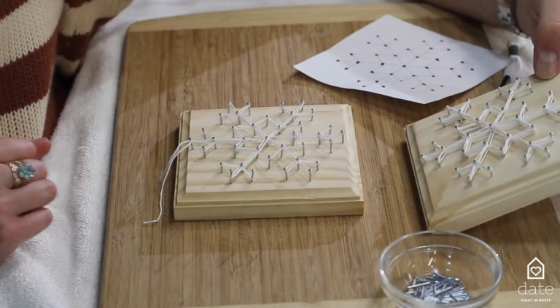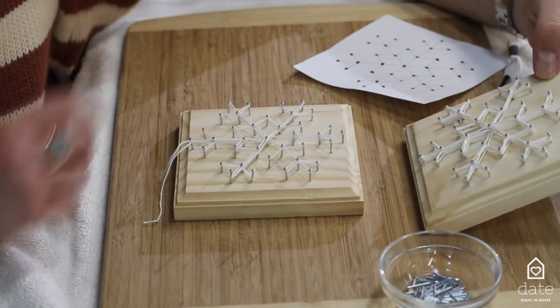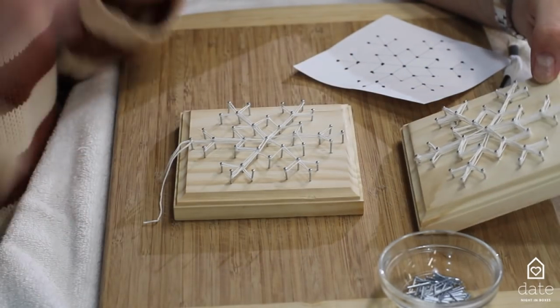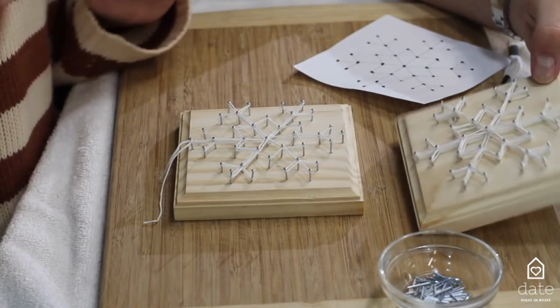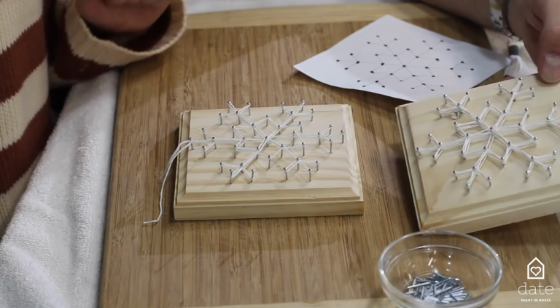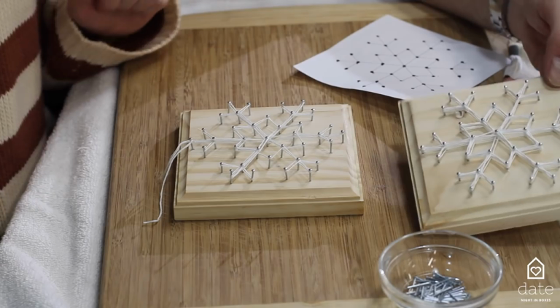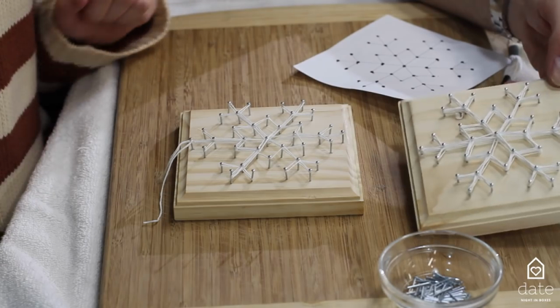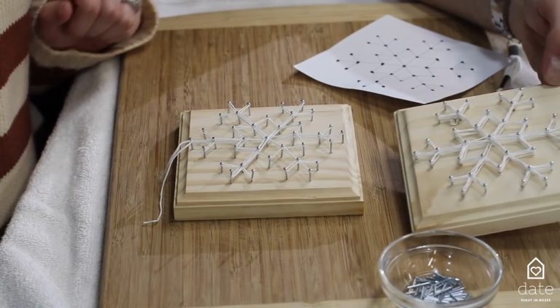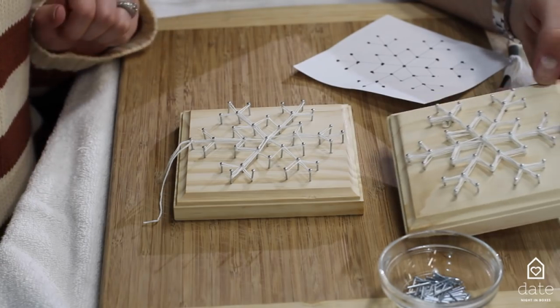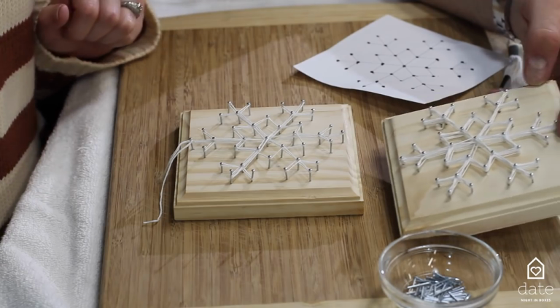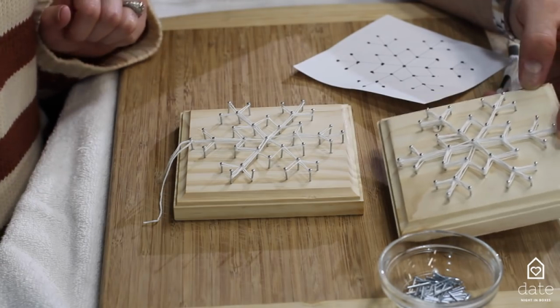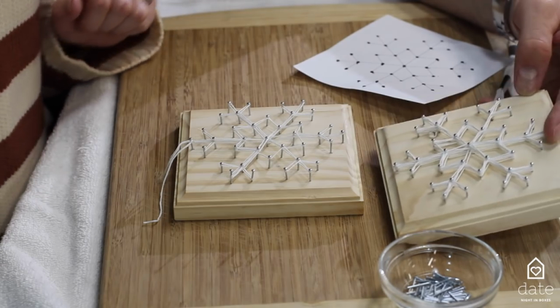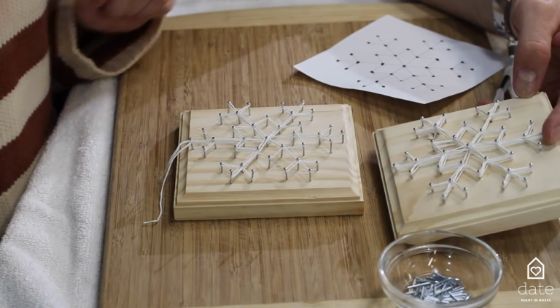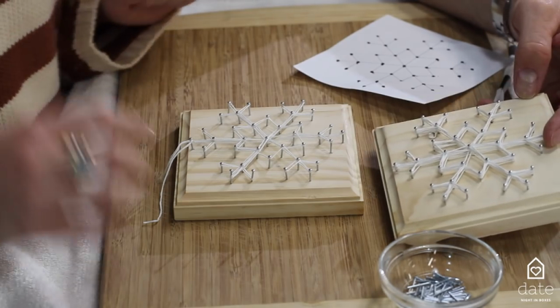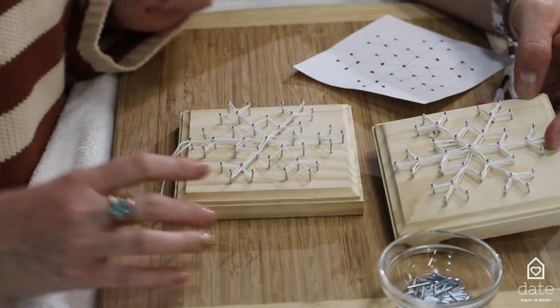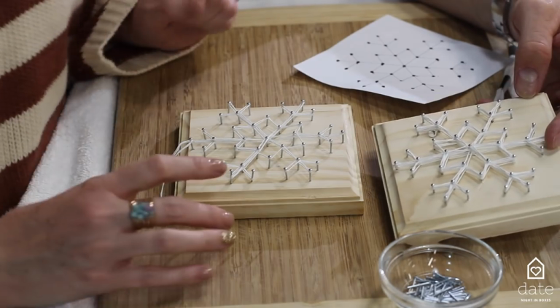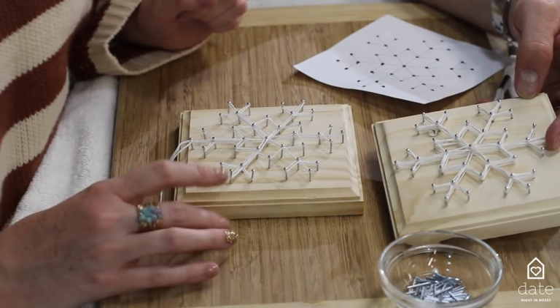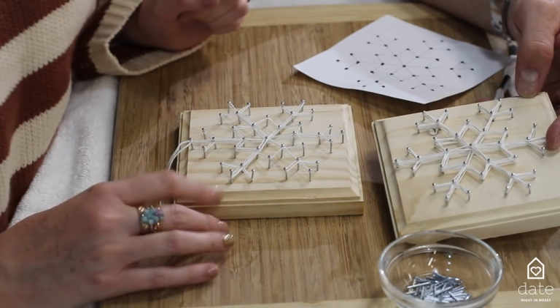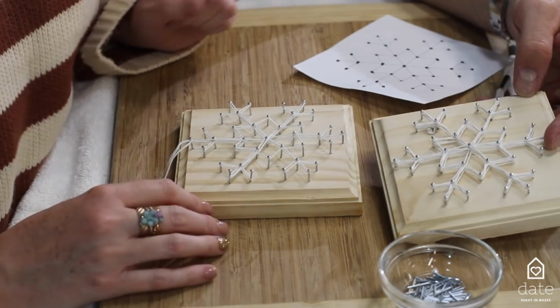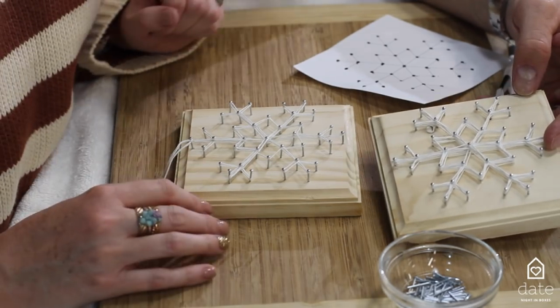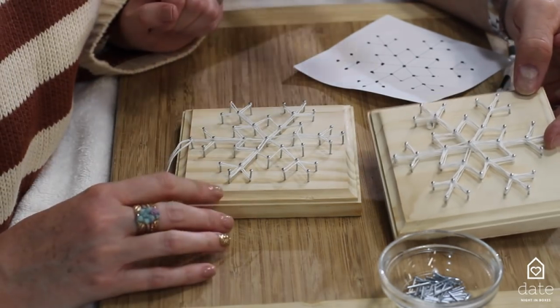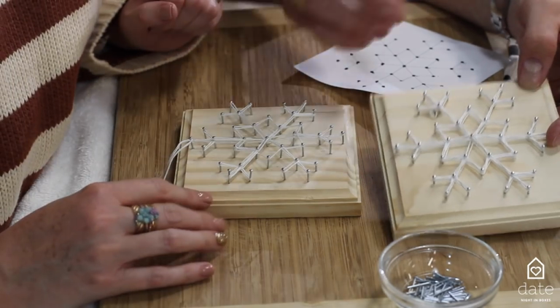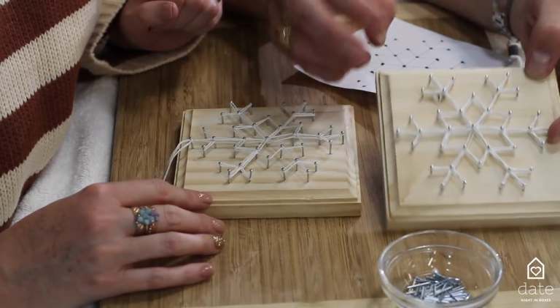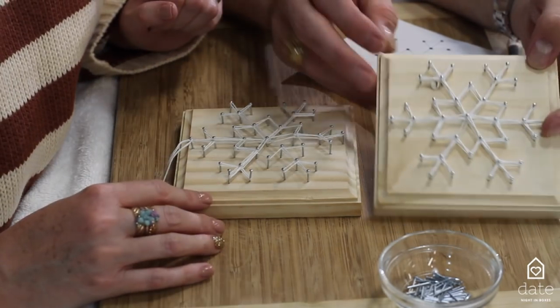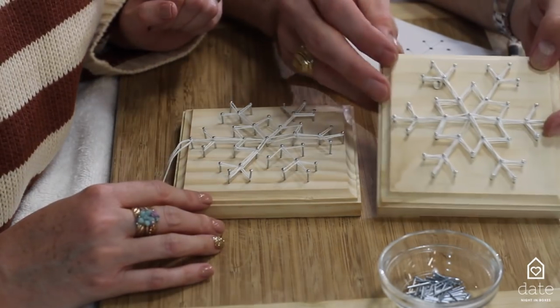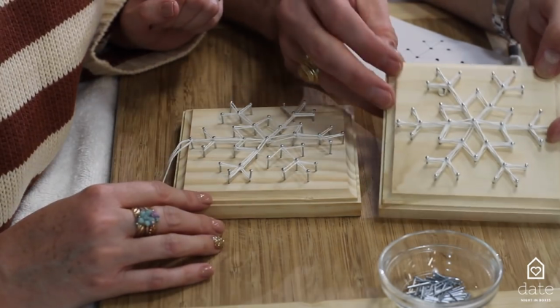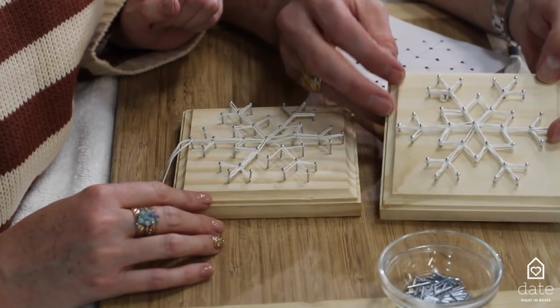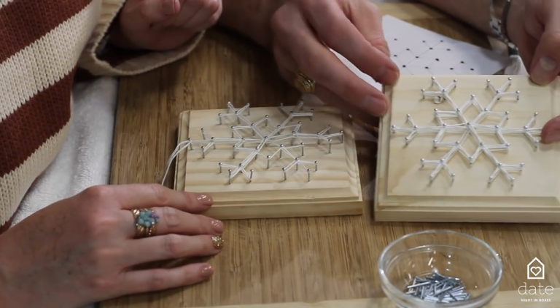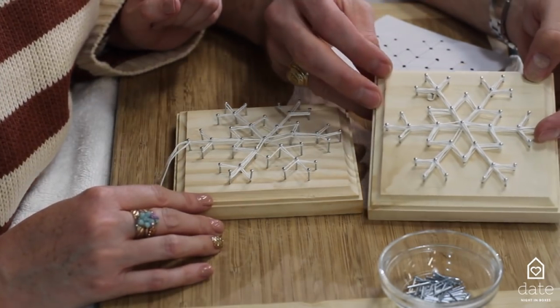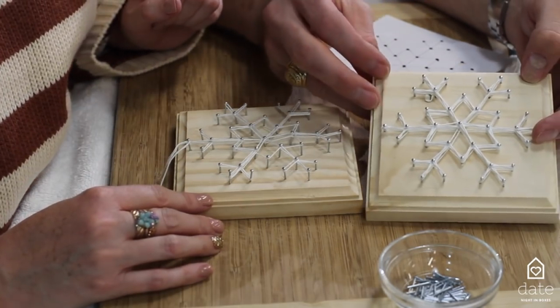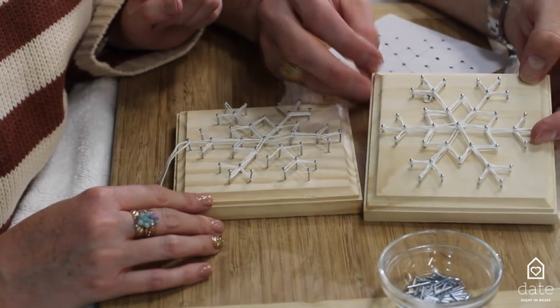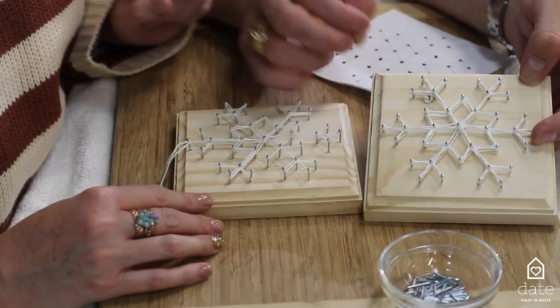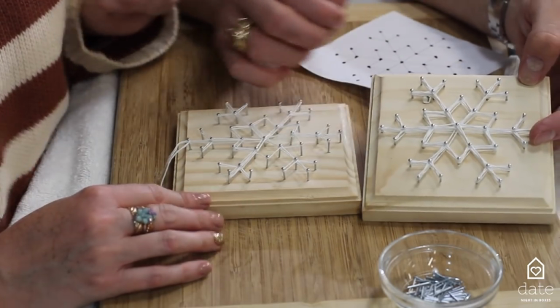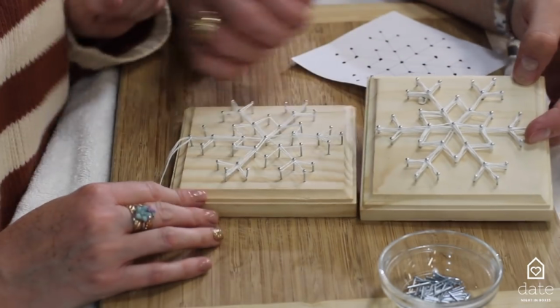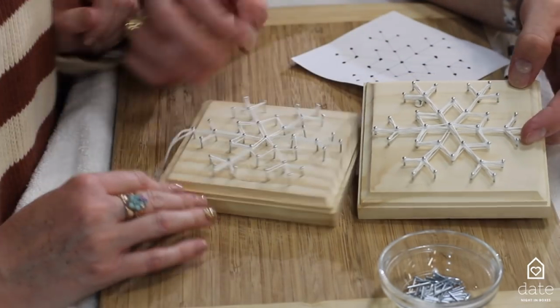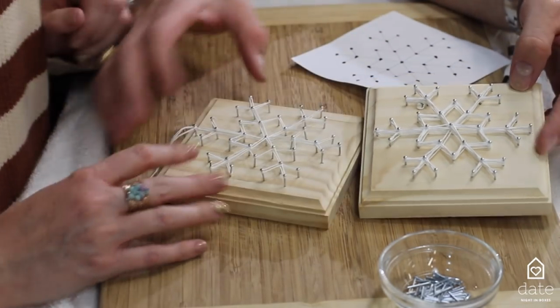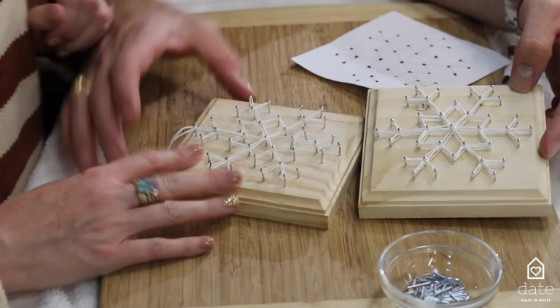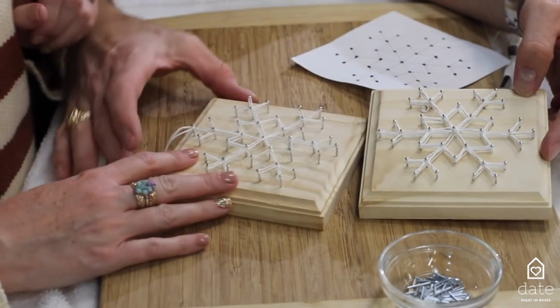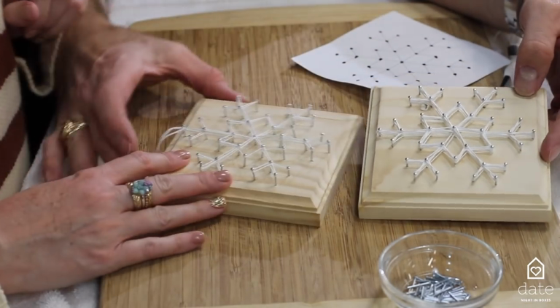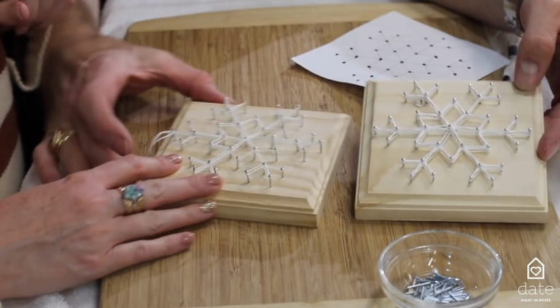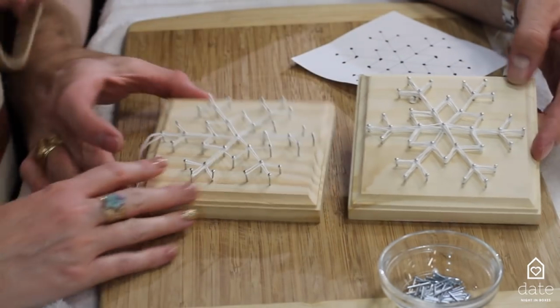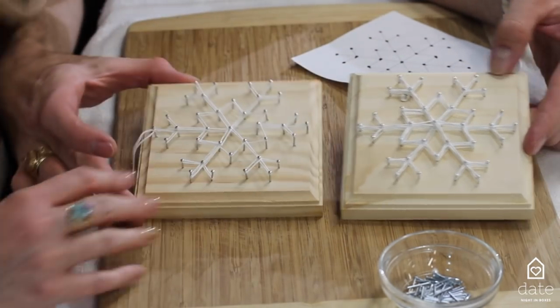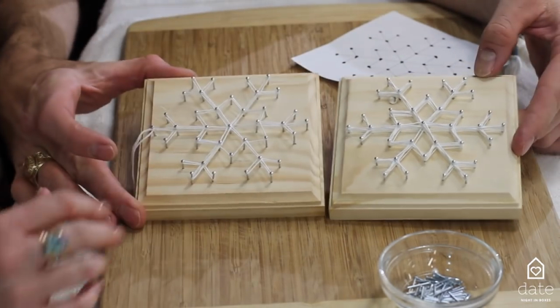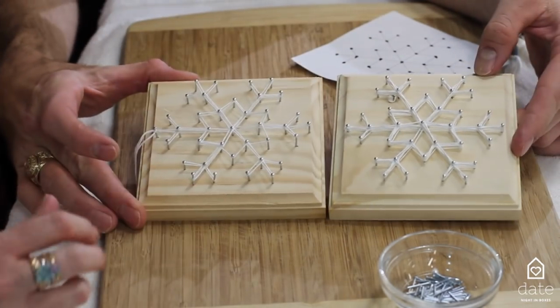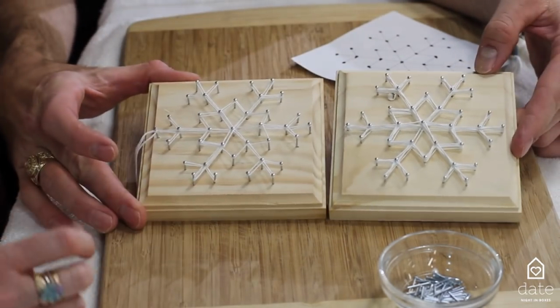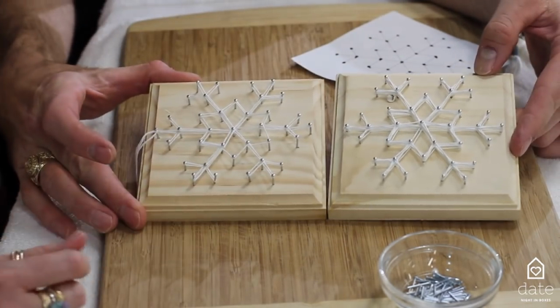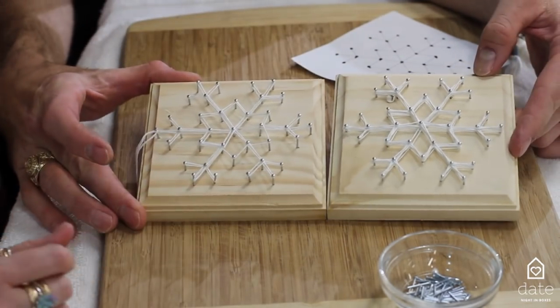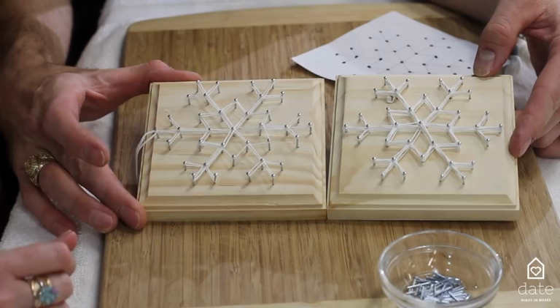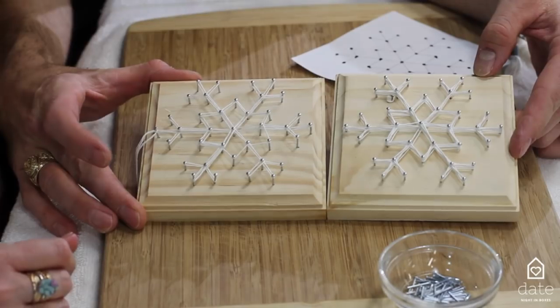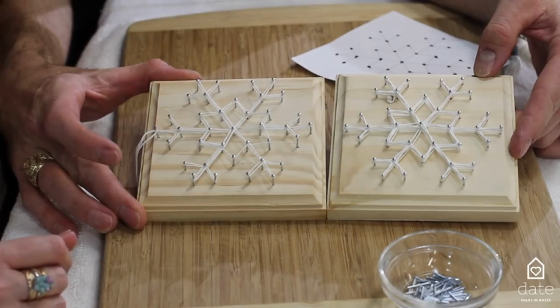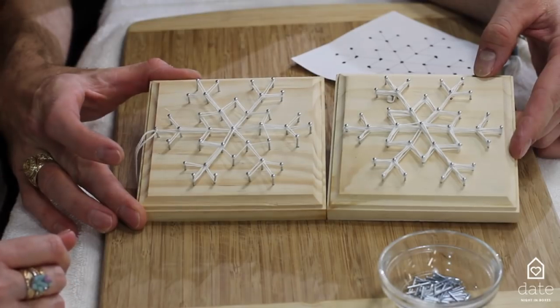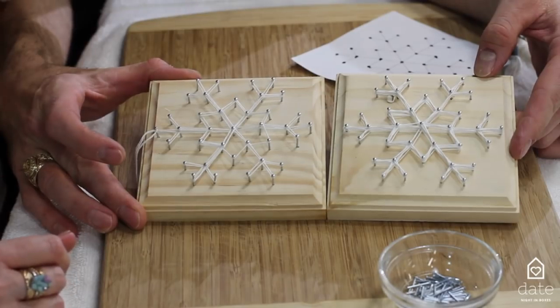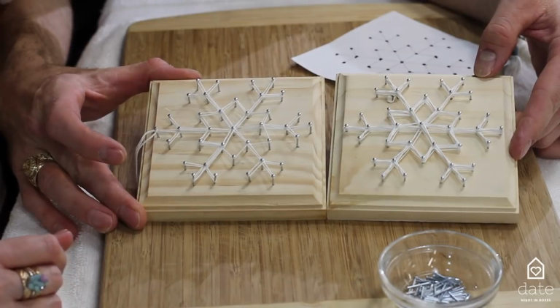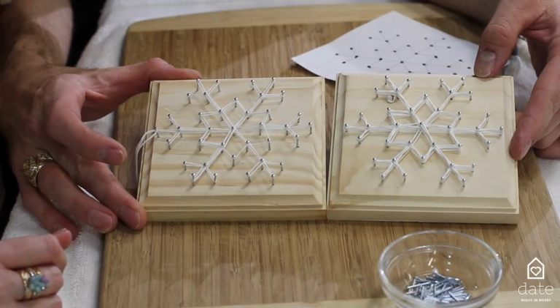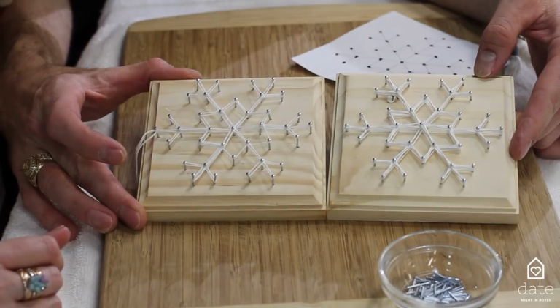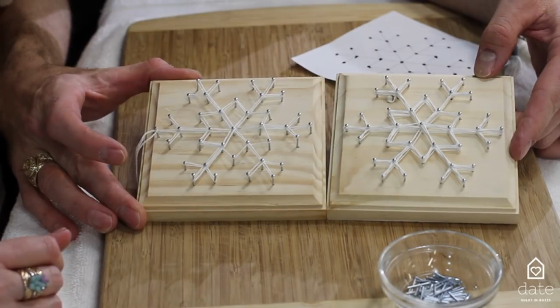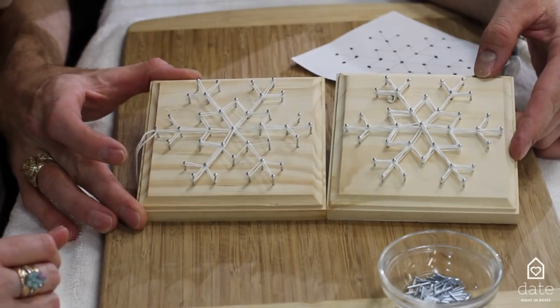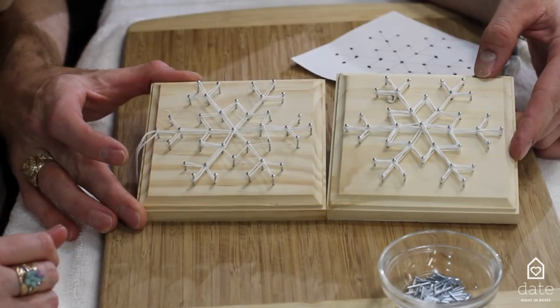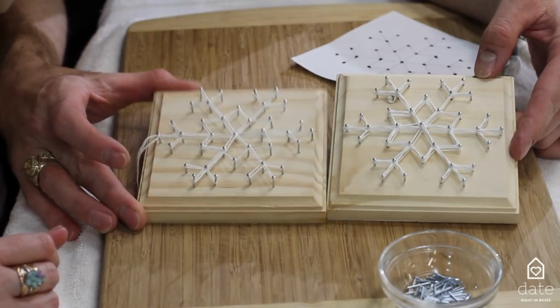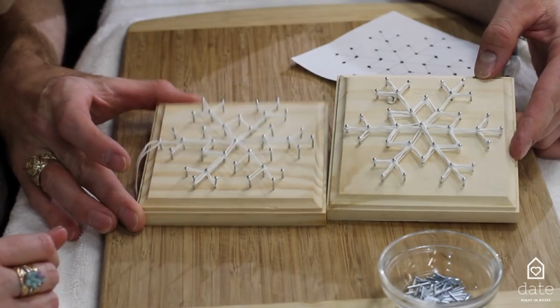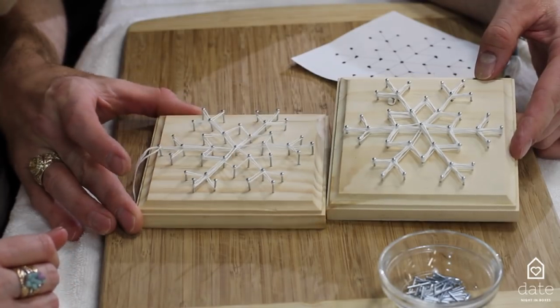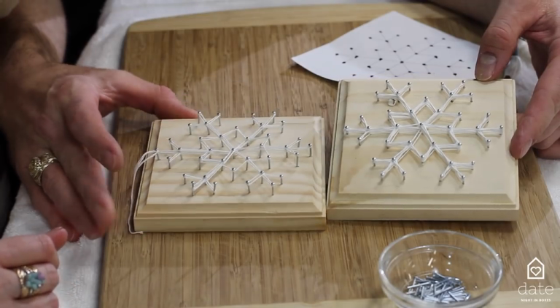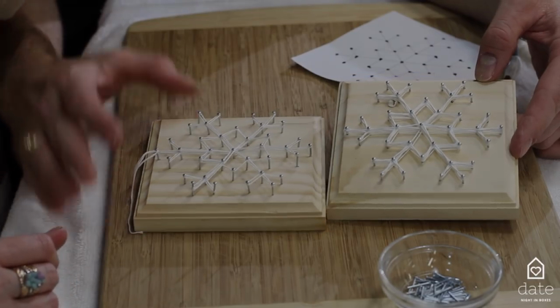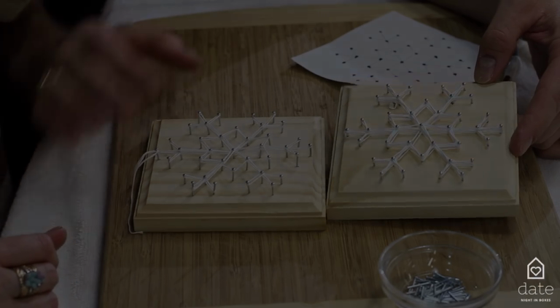If you do decide to go thicker and go over it a few more times, this is the kind of difference you can get. It looks really good.